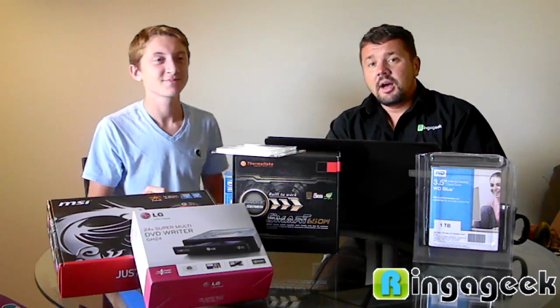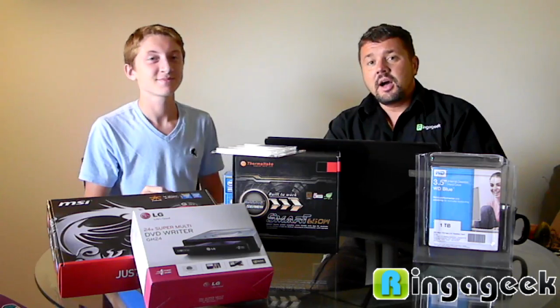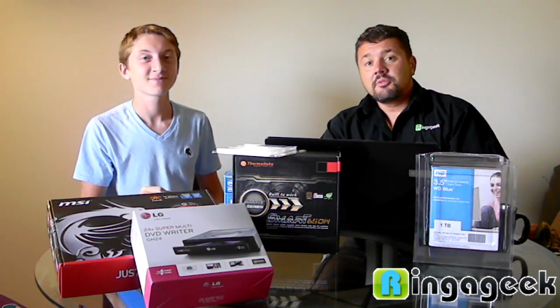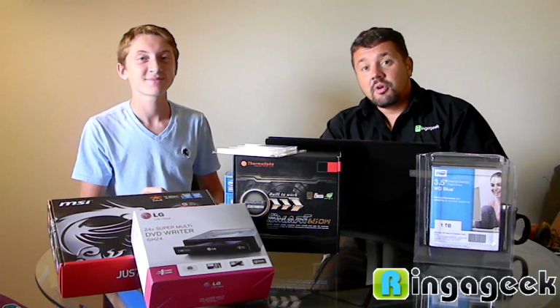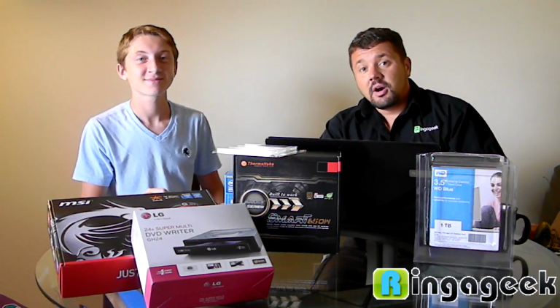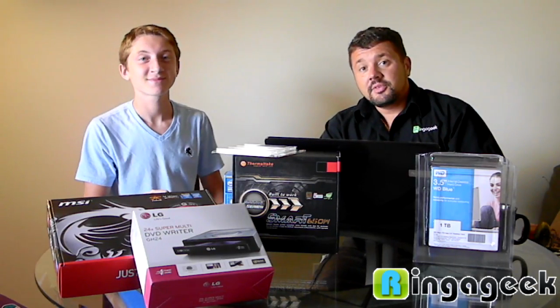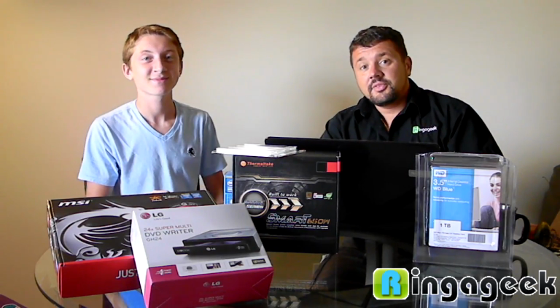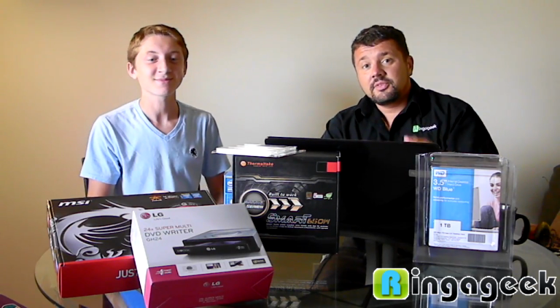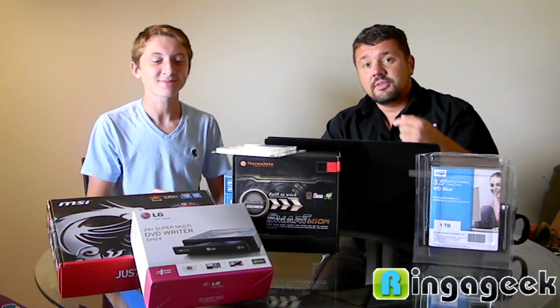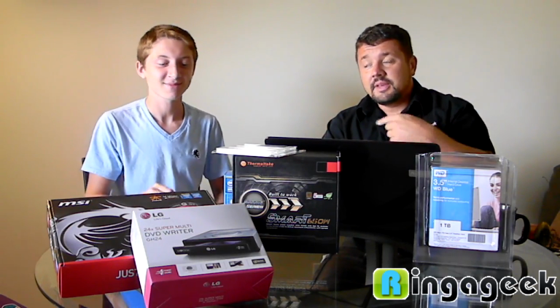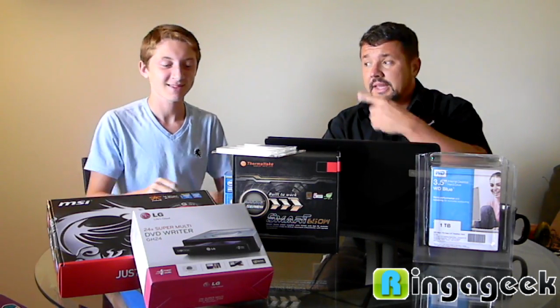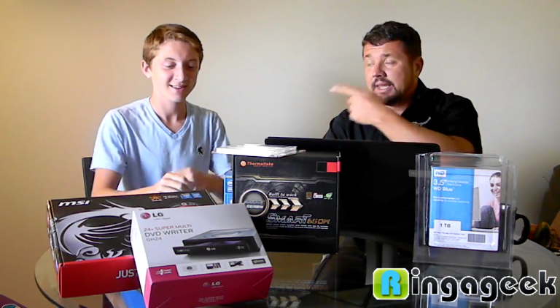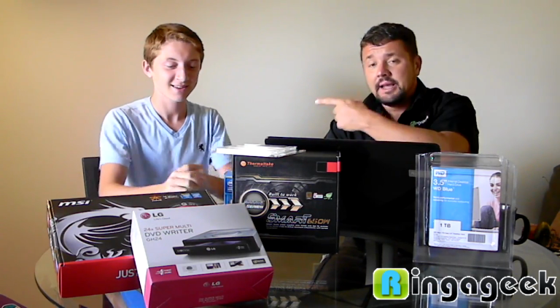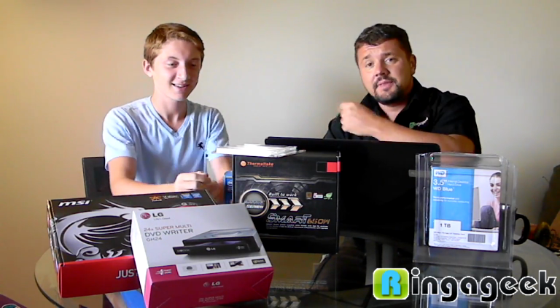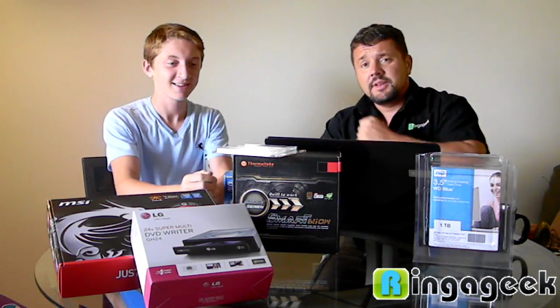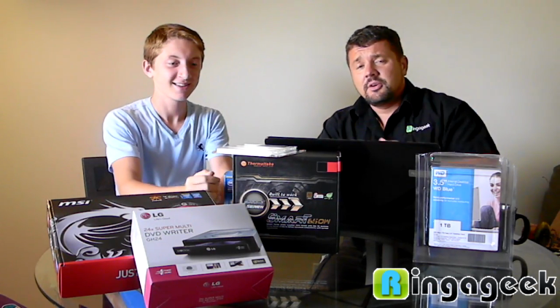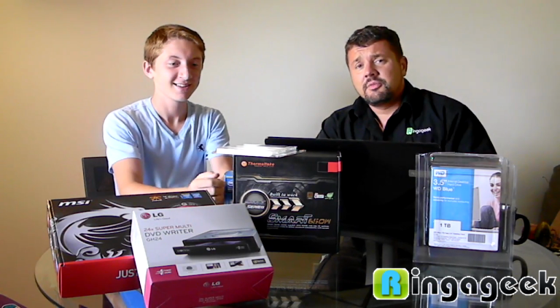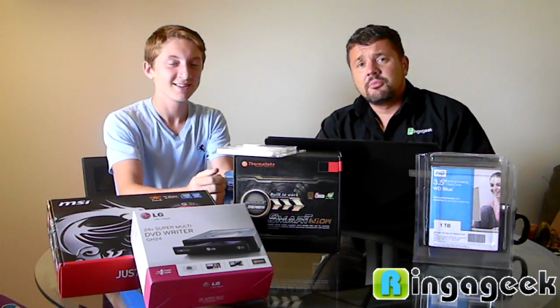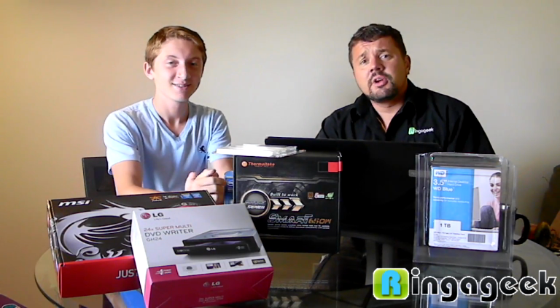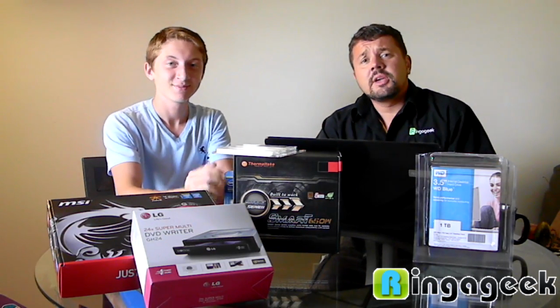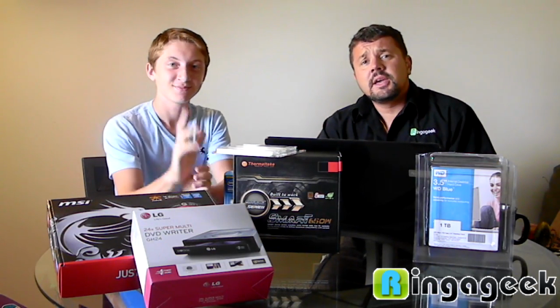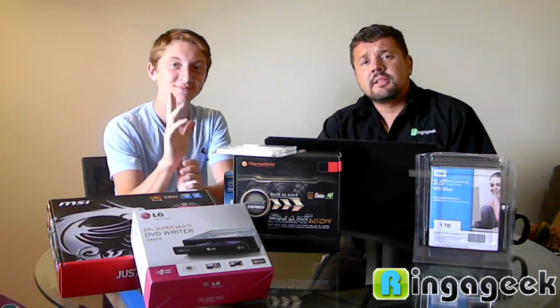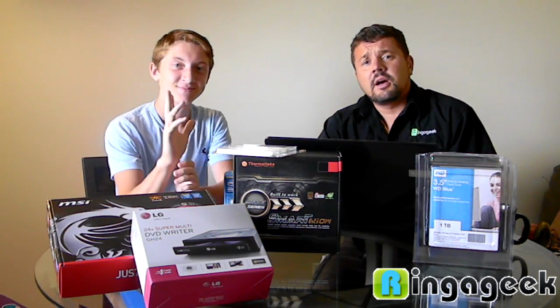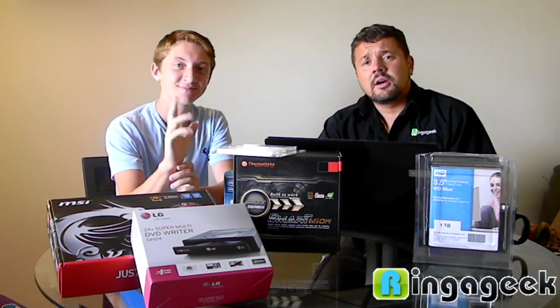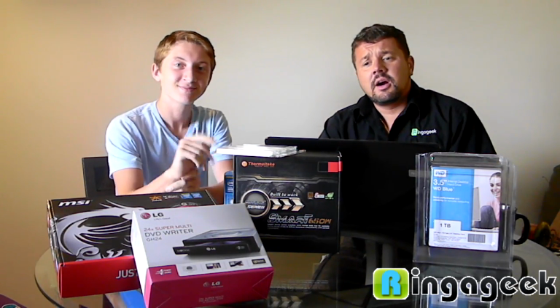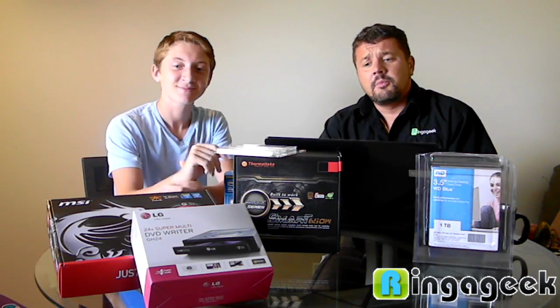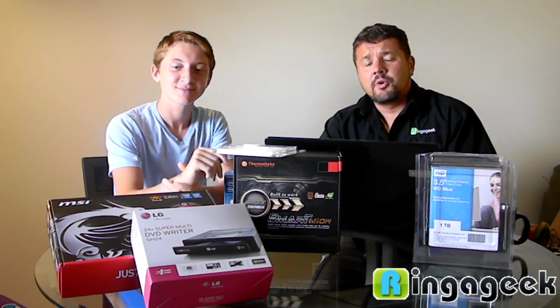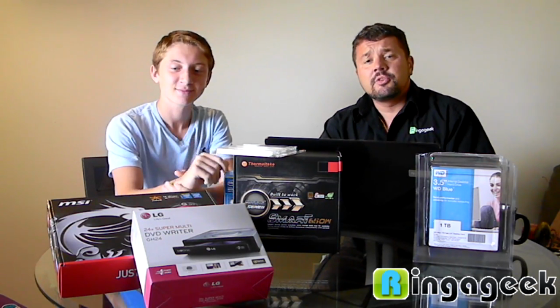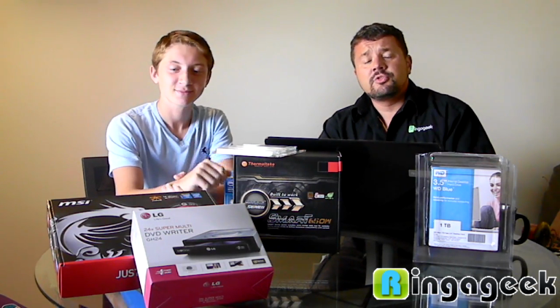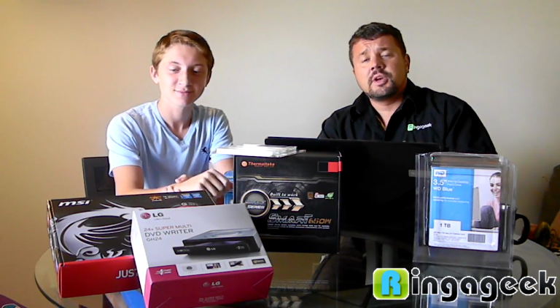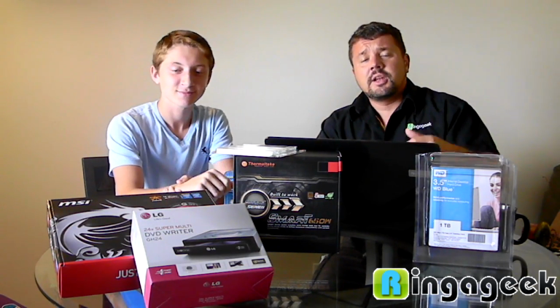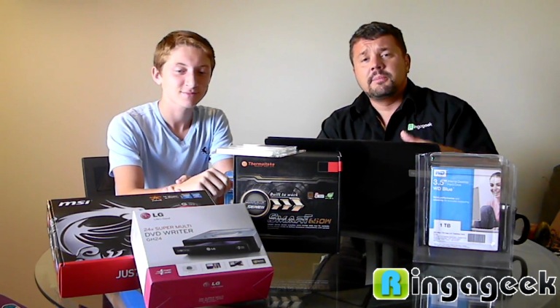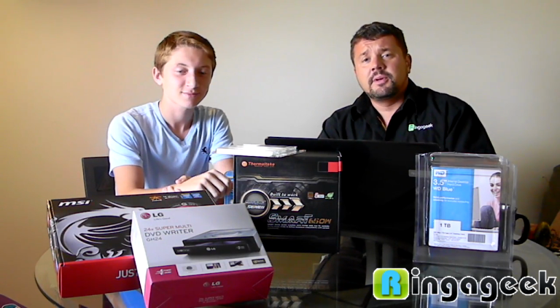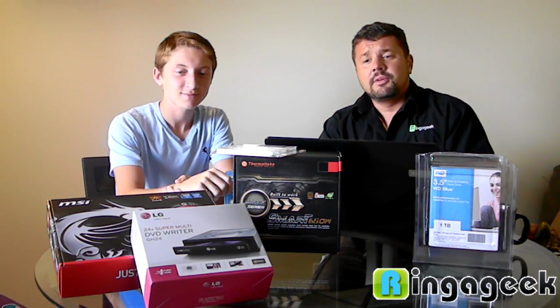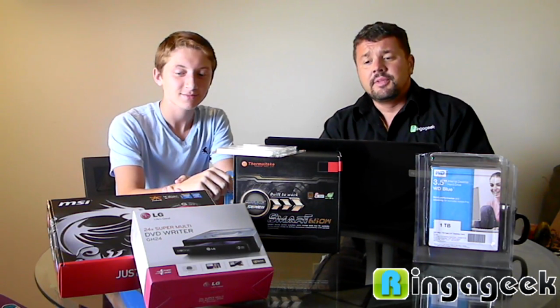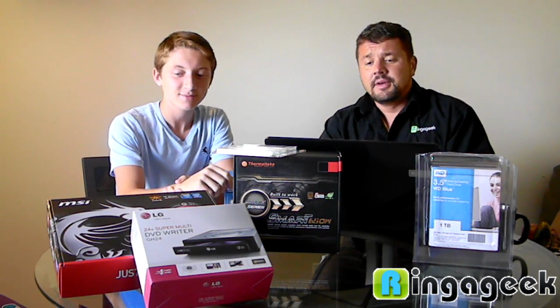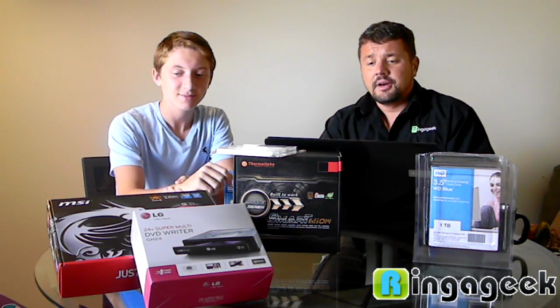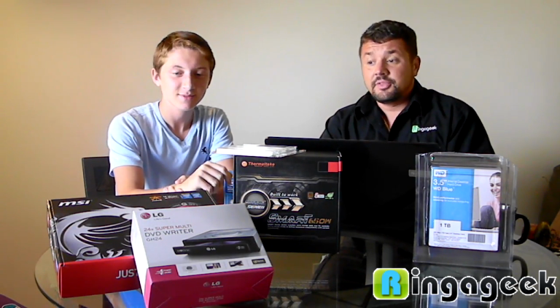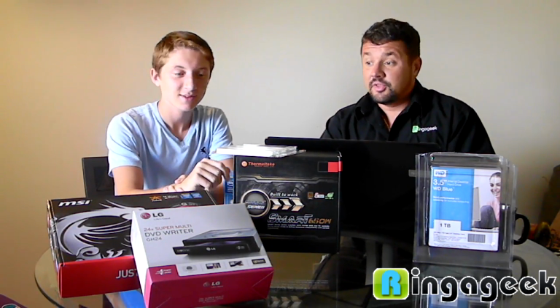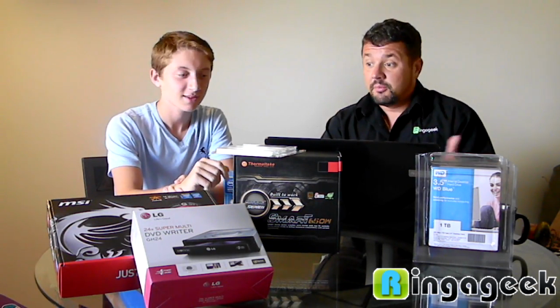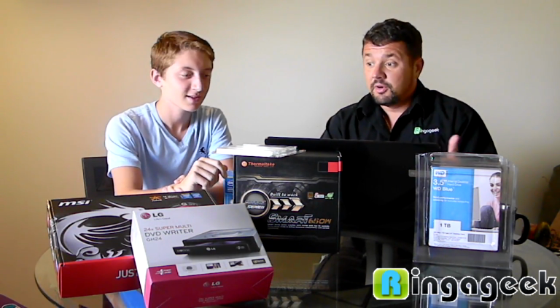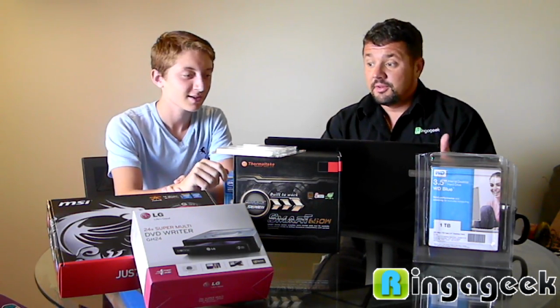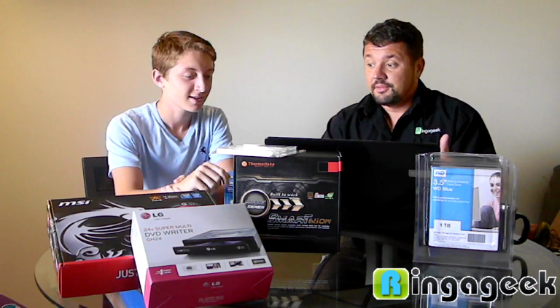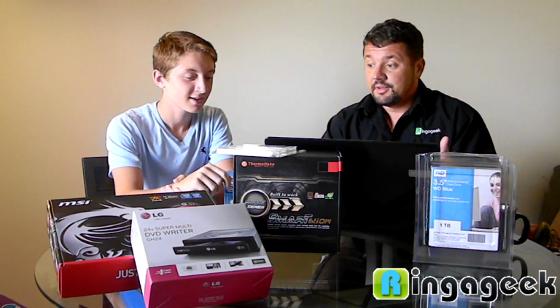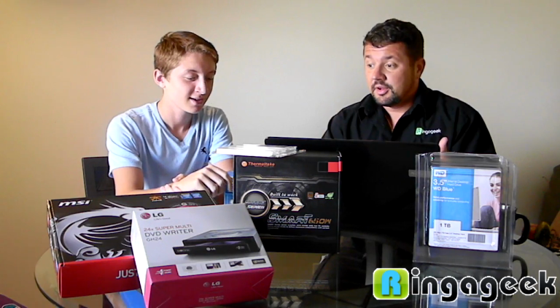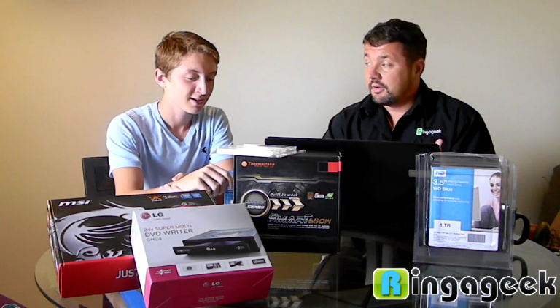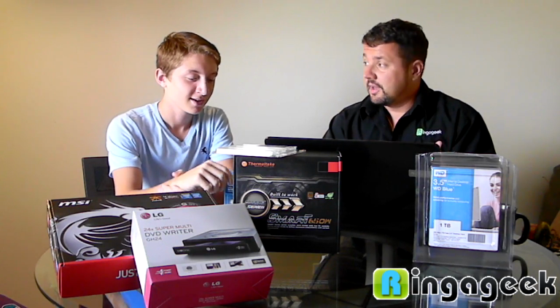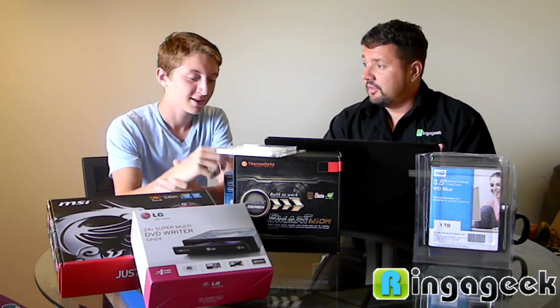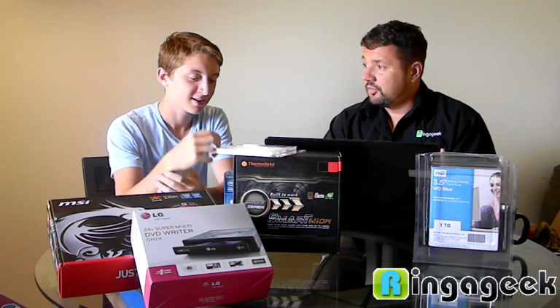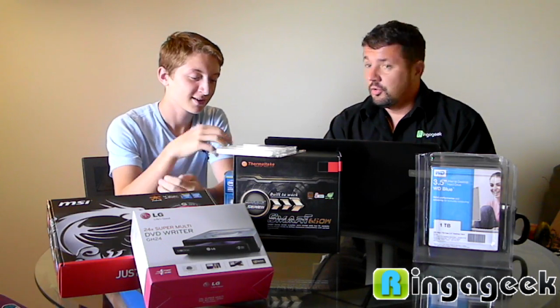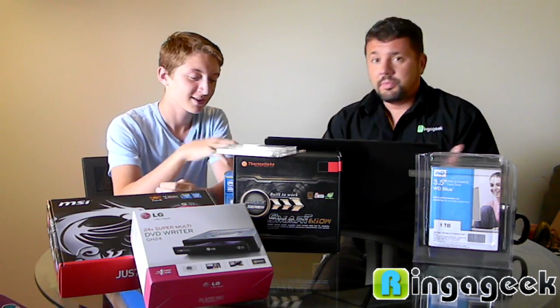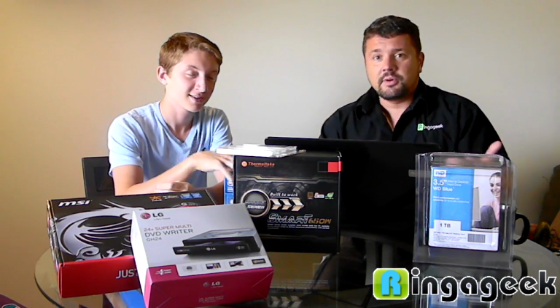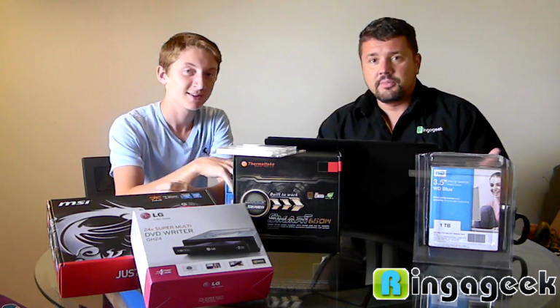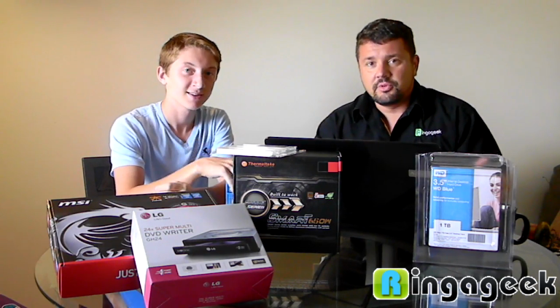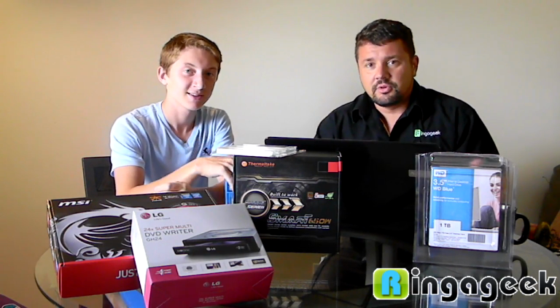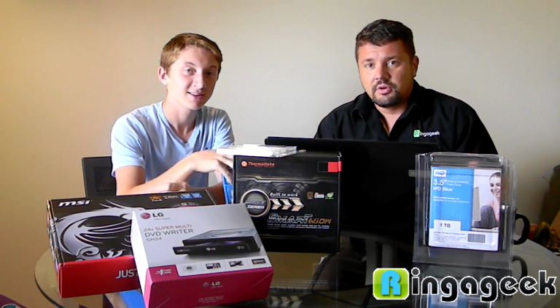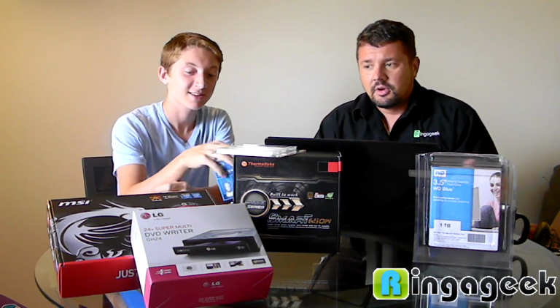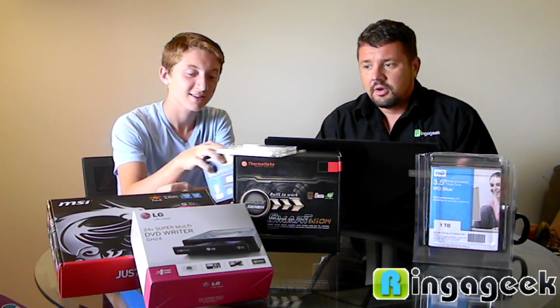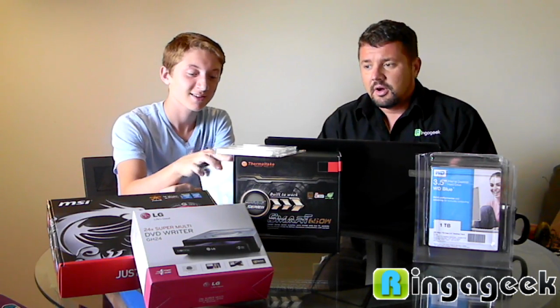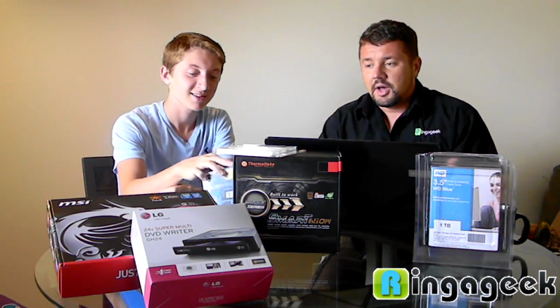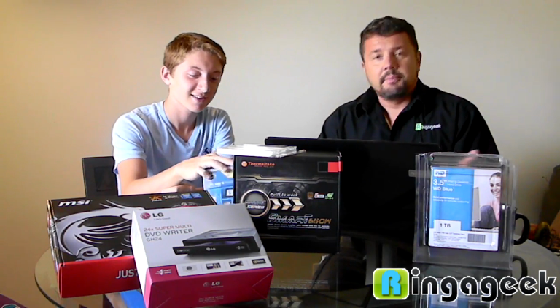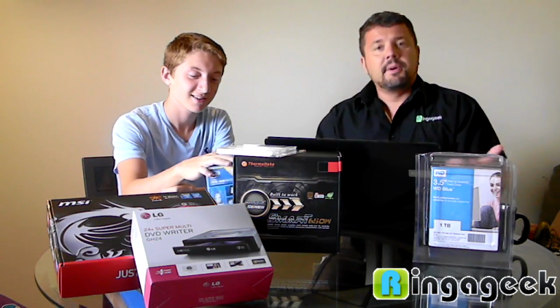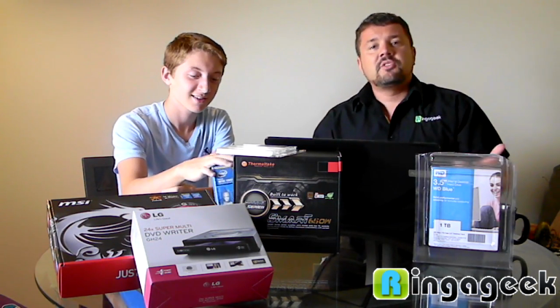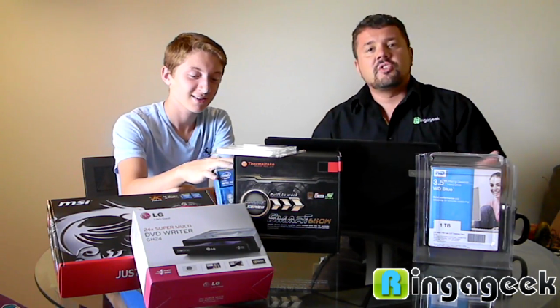Hi, Ross and Anthony here from RingingGeek.com. We're going to show you how to build a somewhat — in our case — supercomputer on a budget.